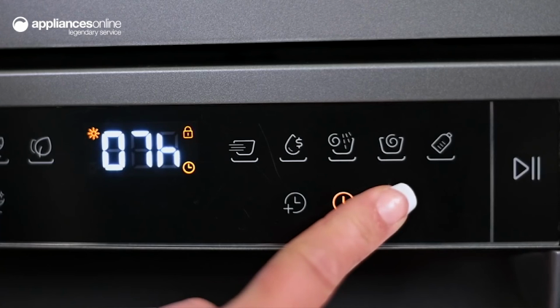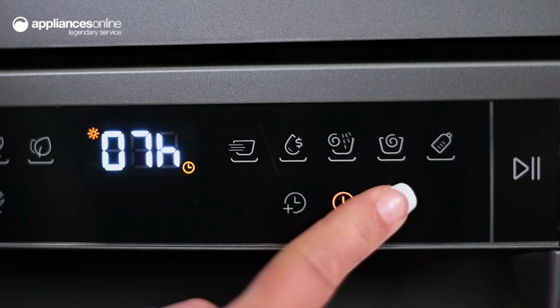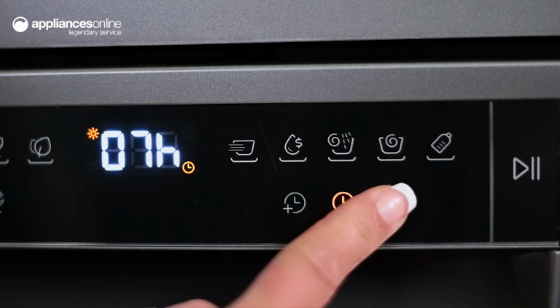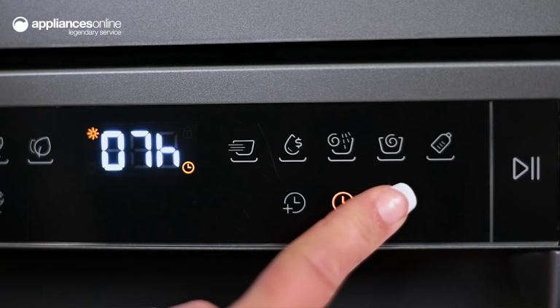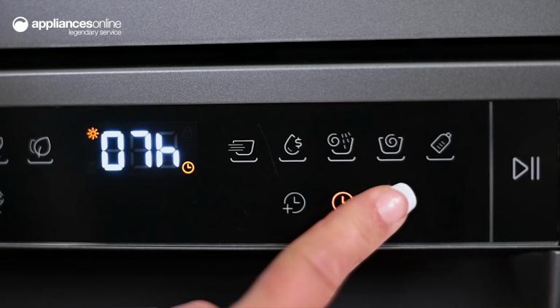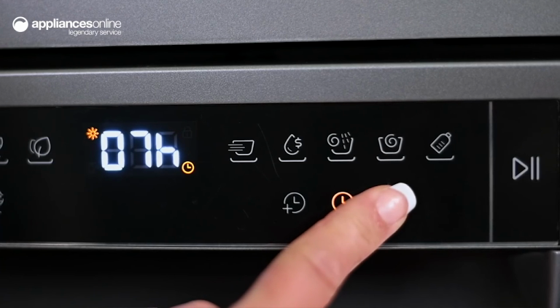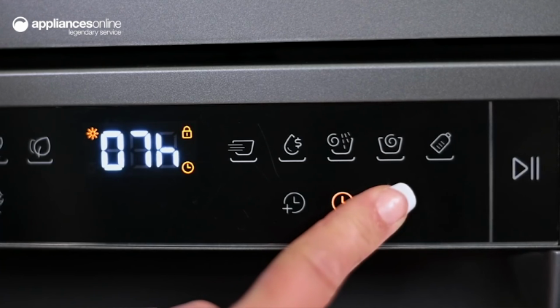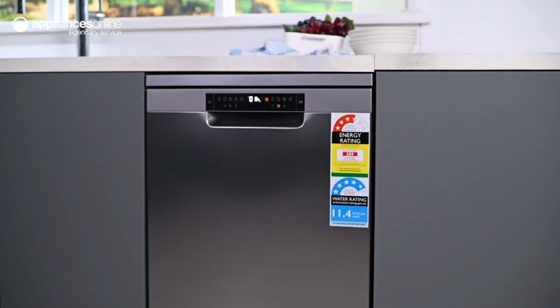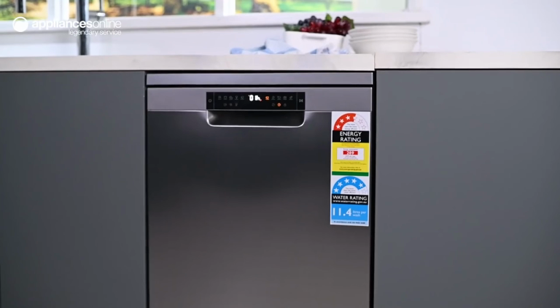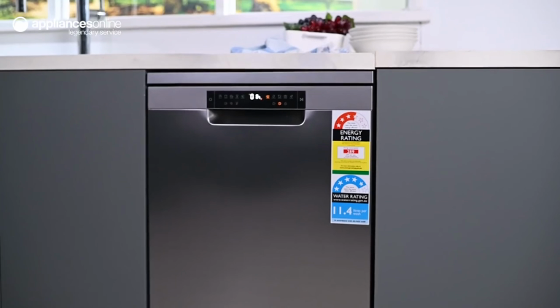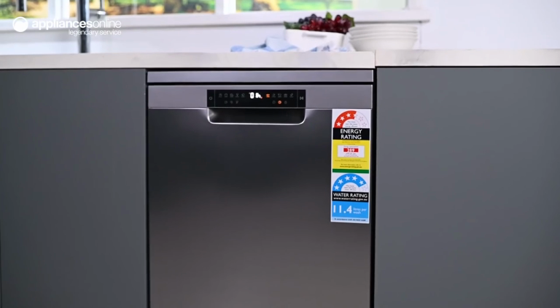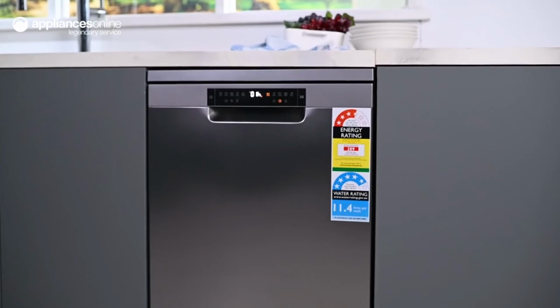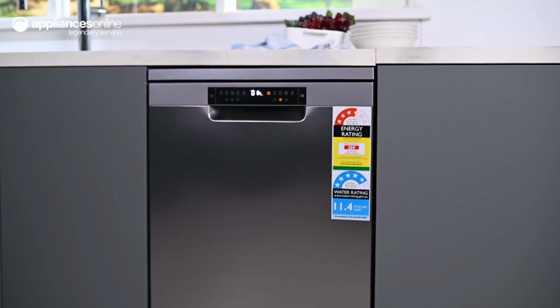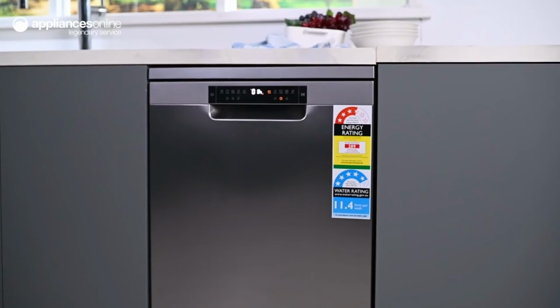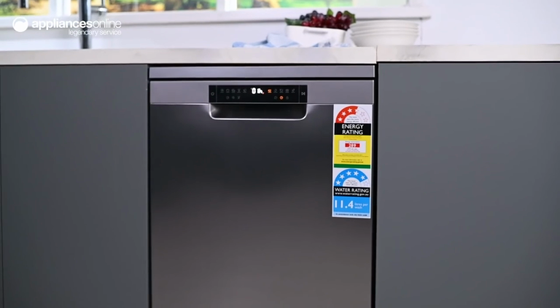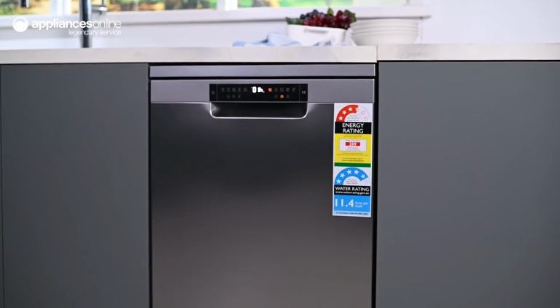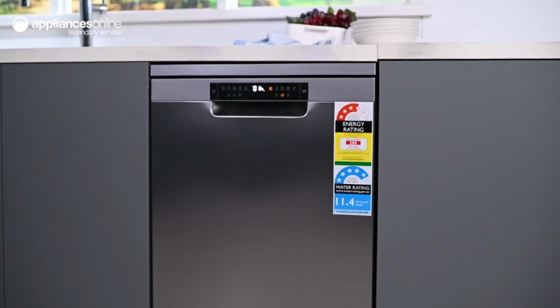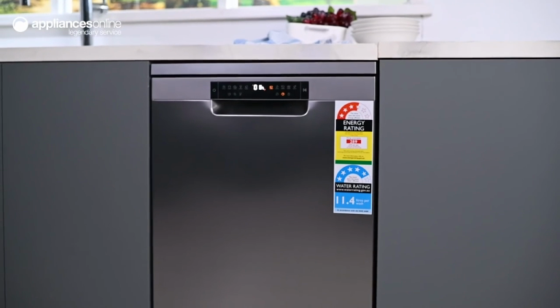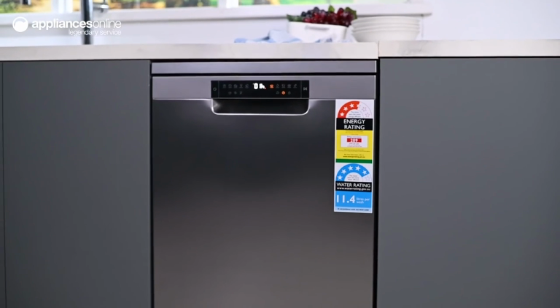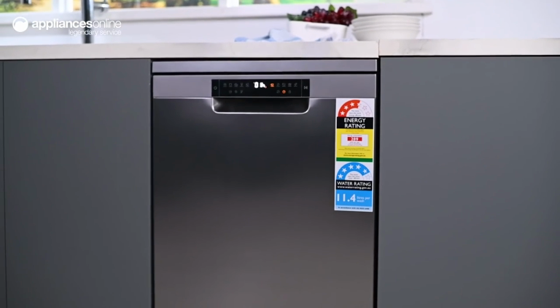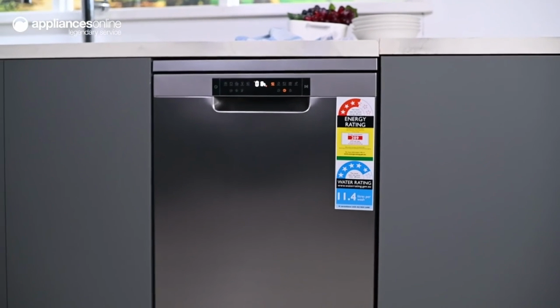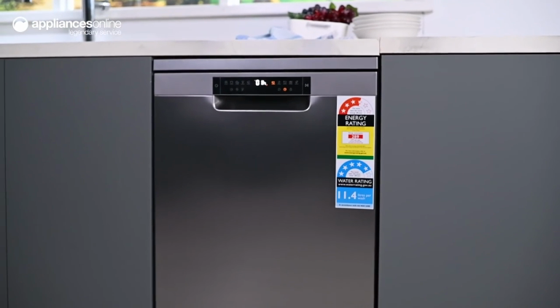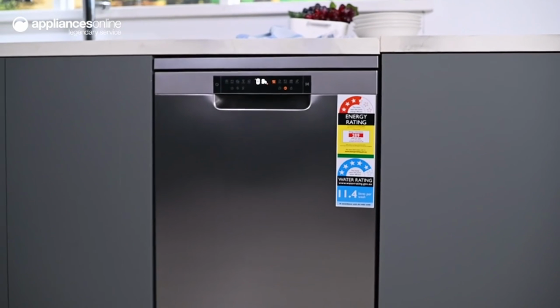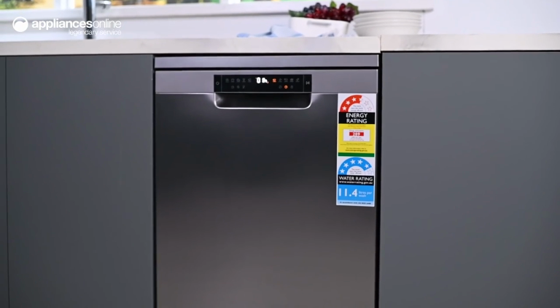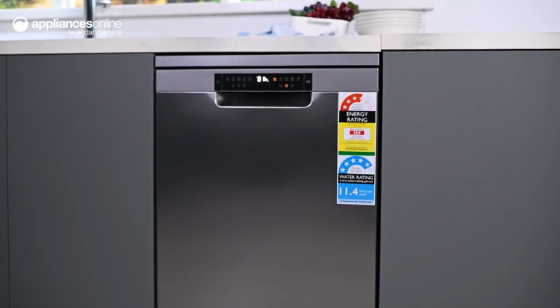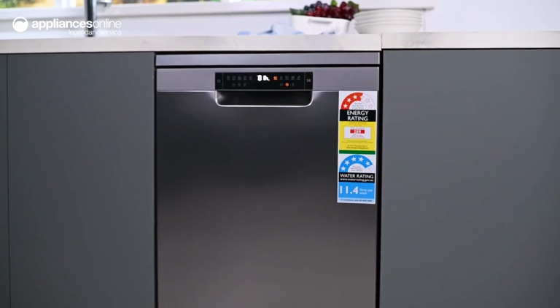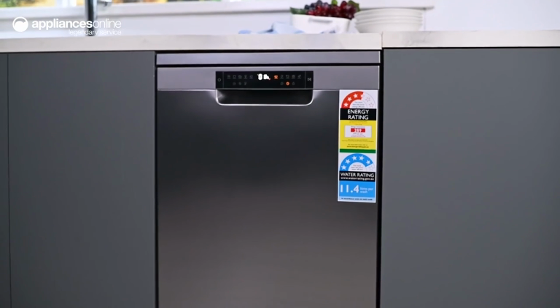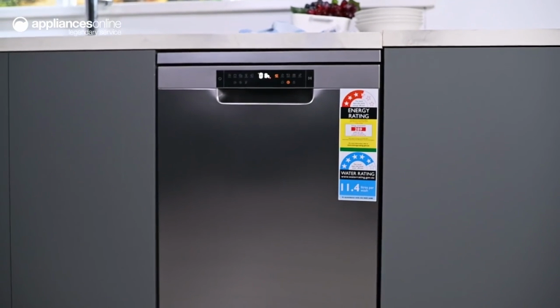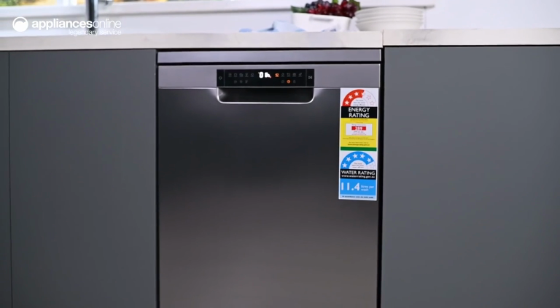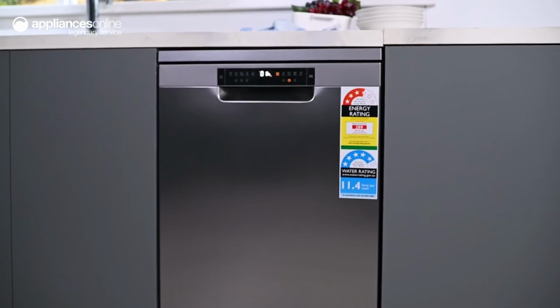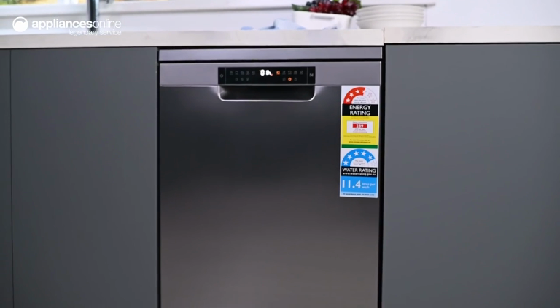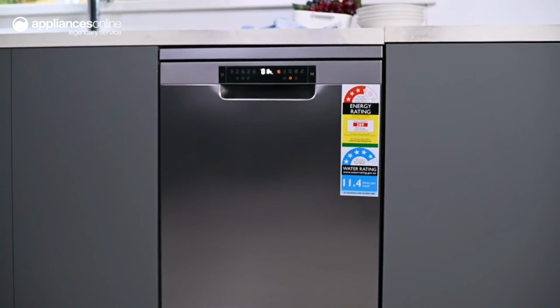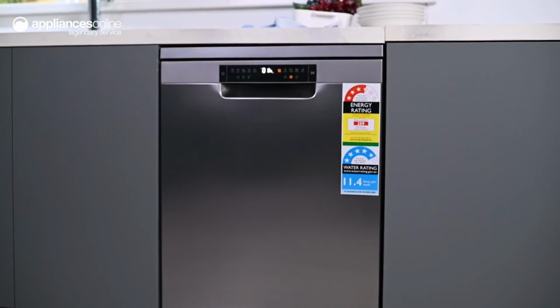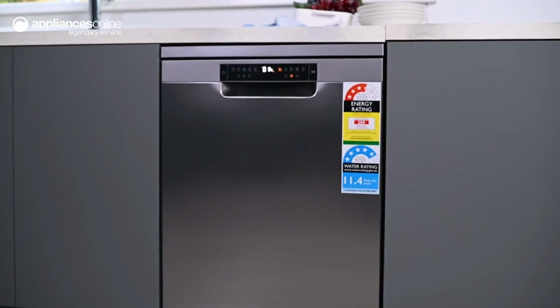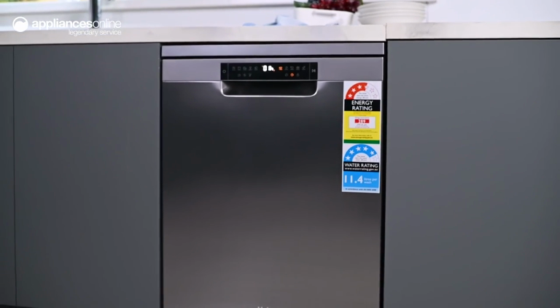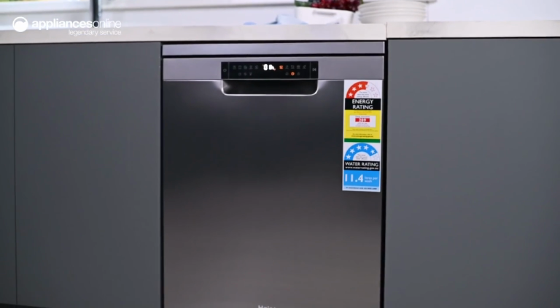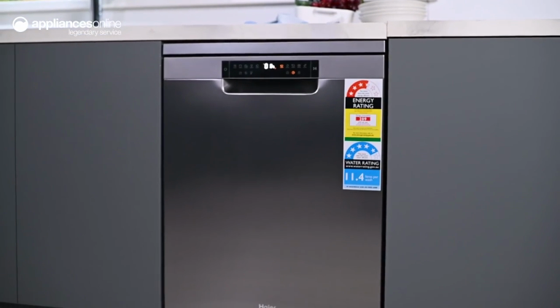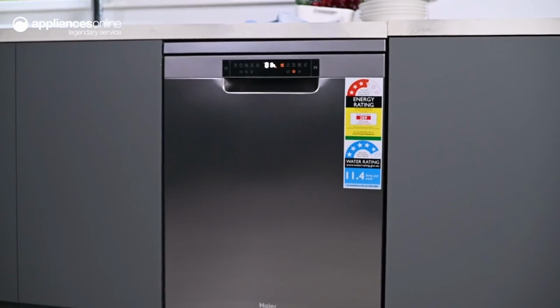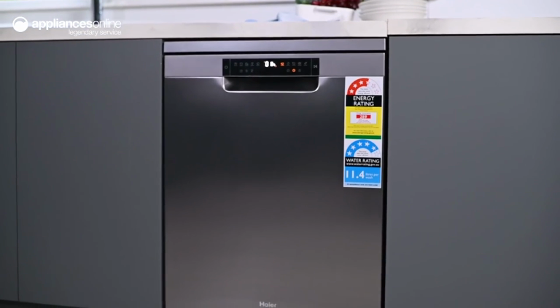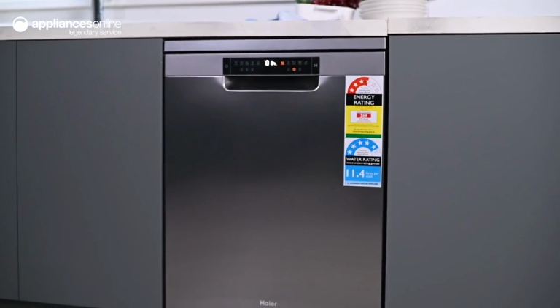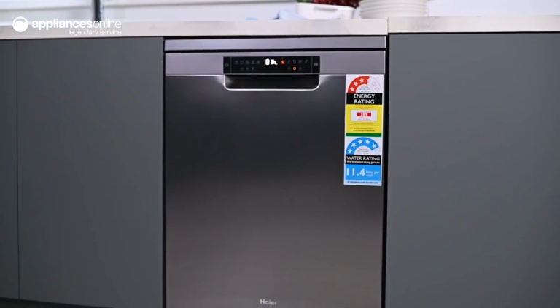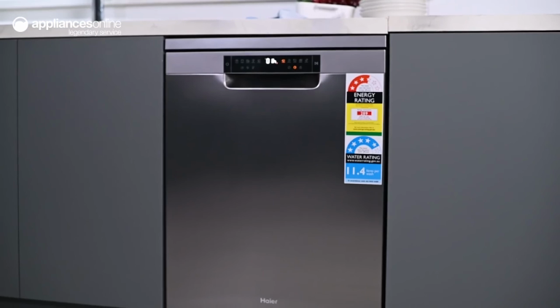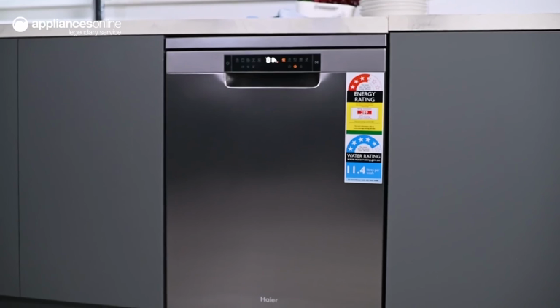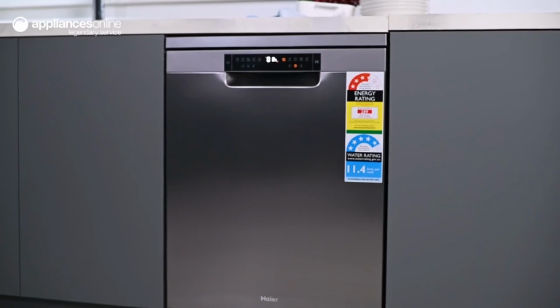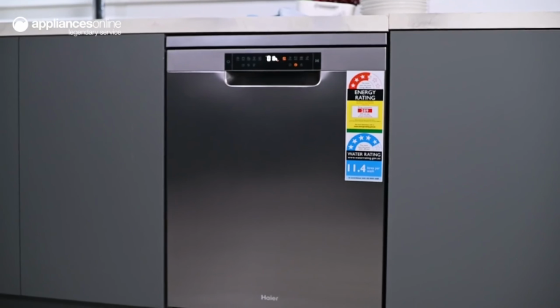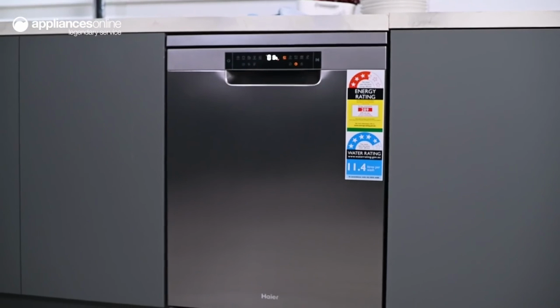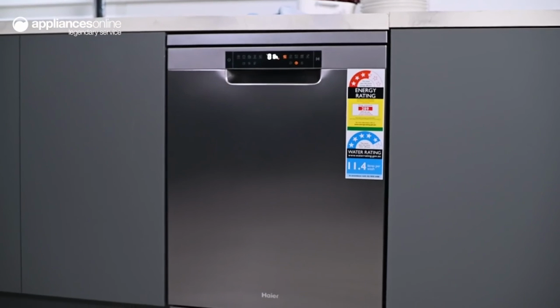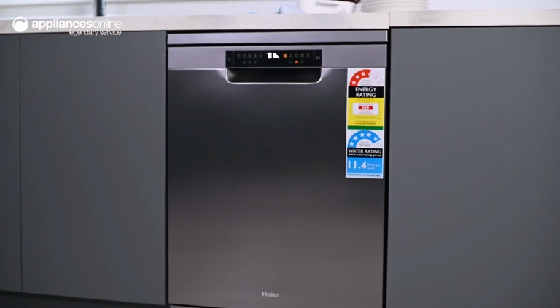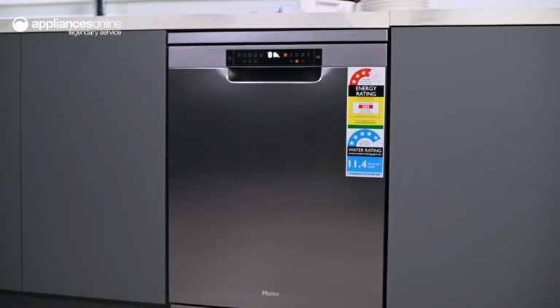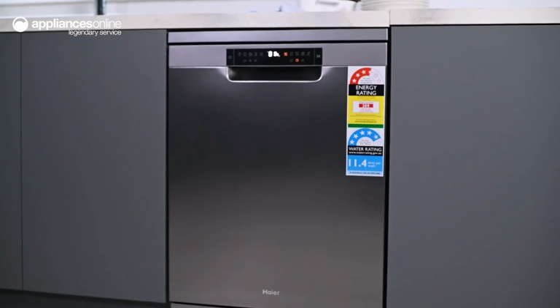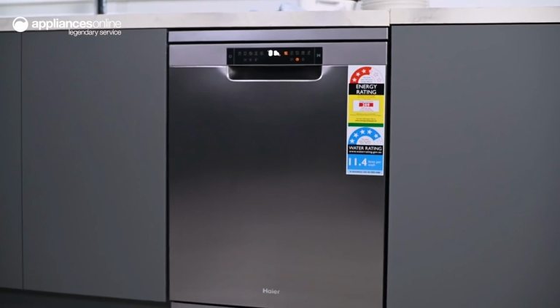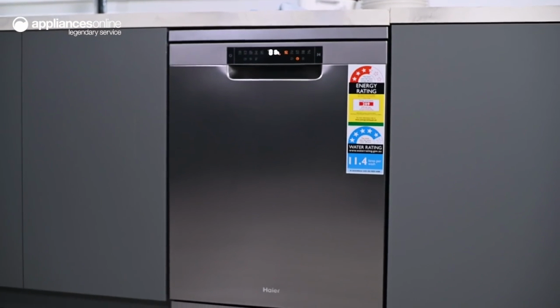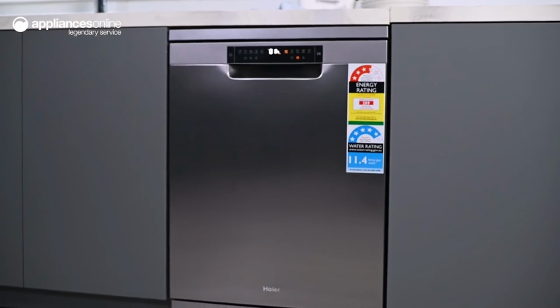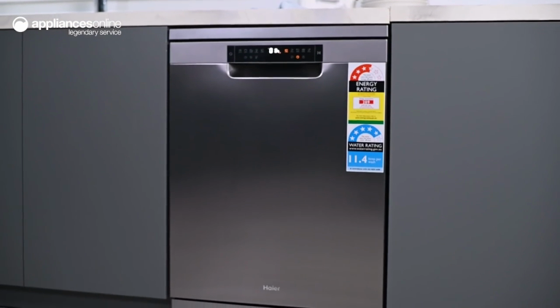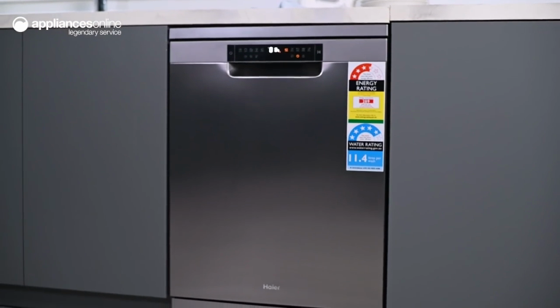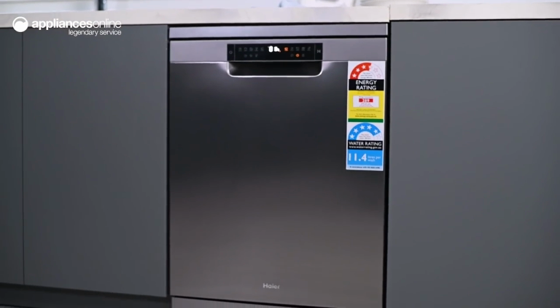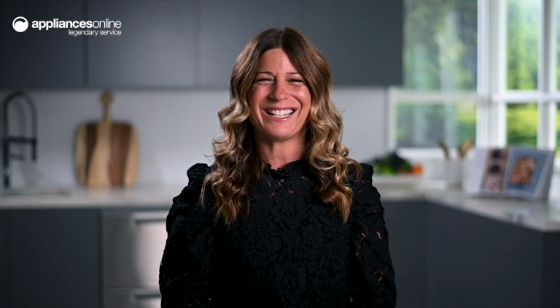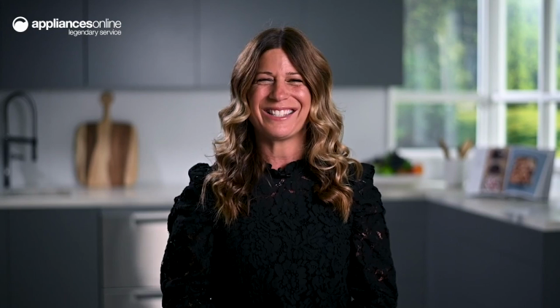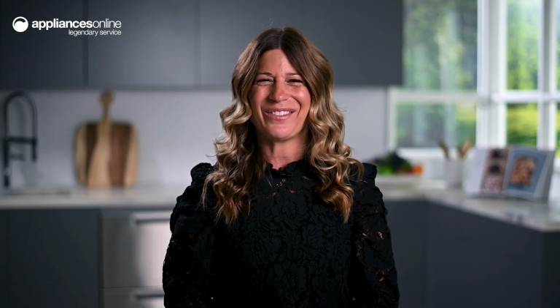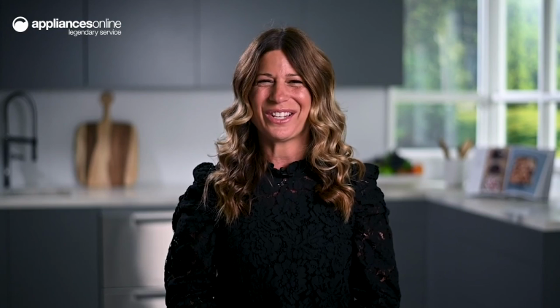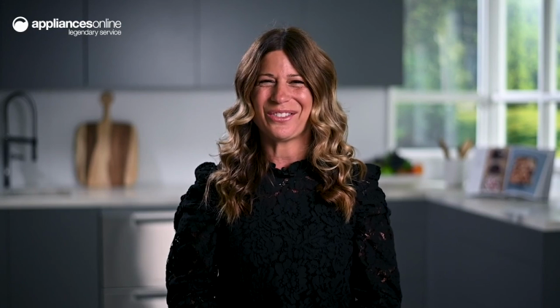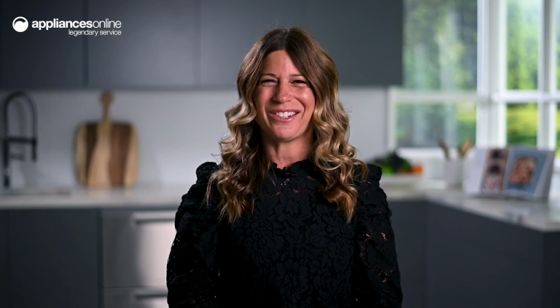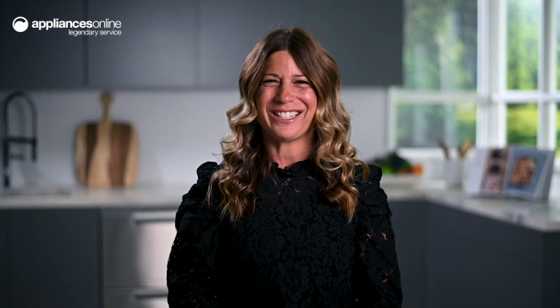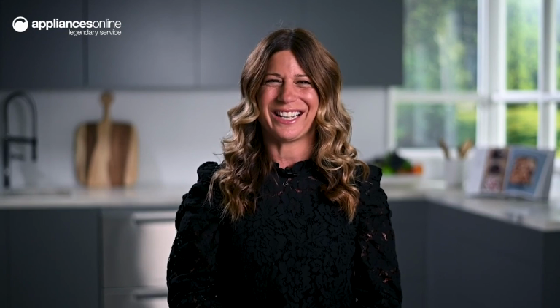For a simple and dependable solution to getting the dishes done, this dishwasher will make your life easier. Thanks so much for watching.